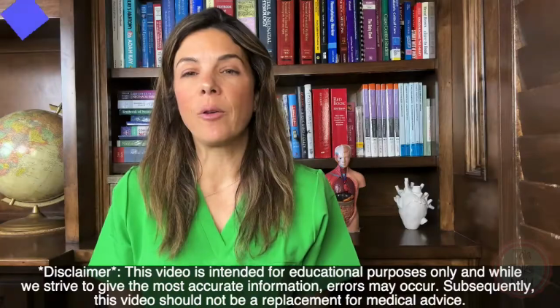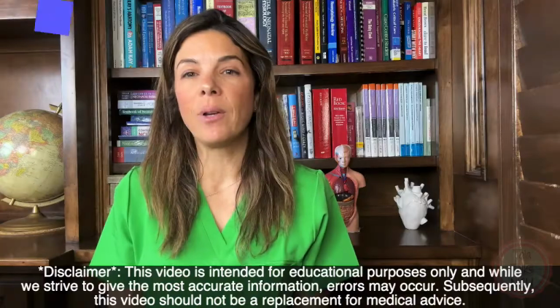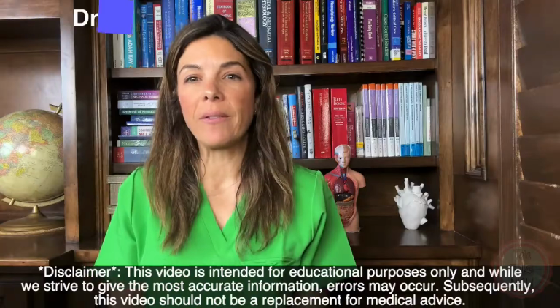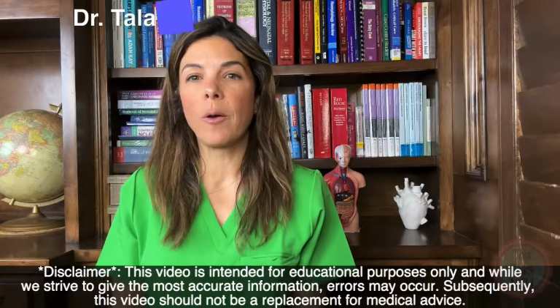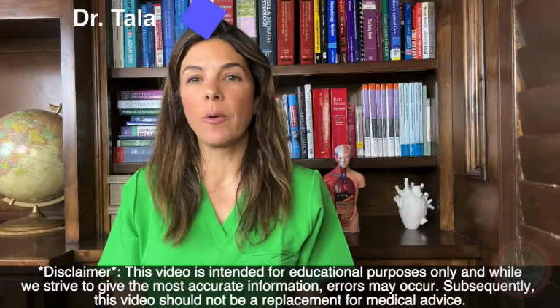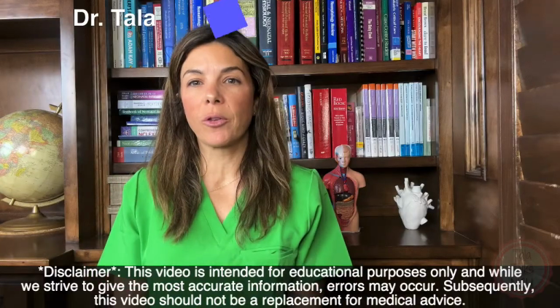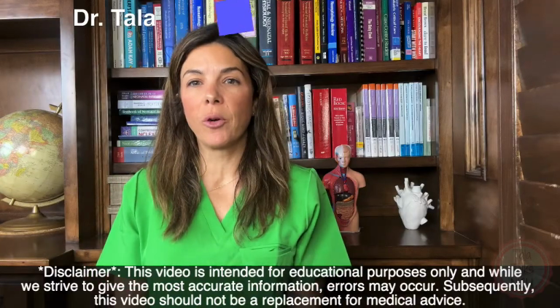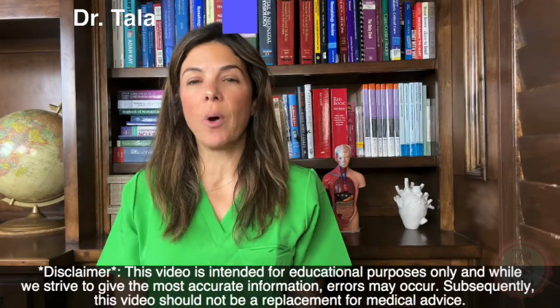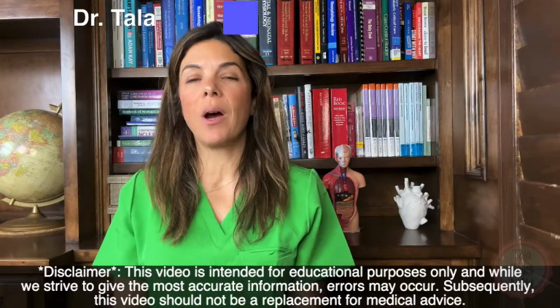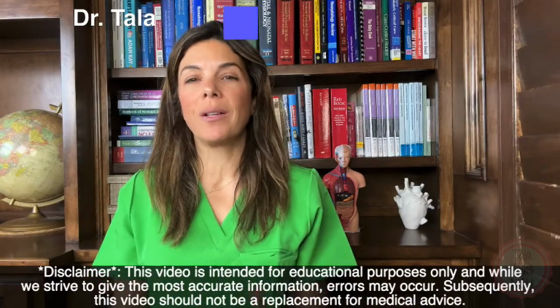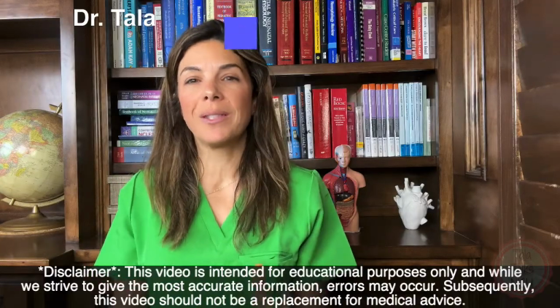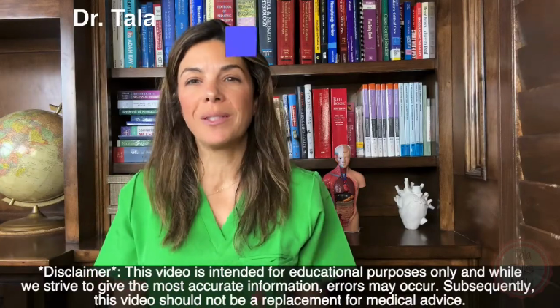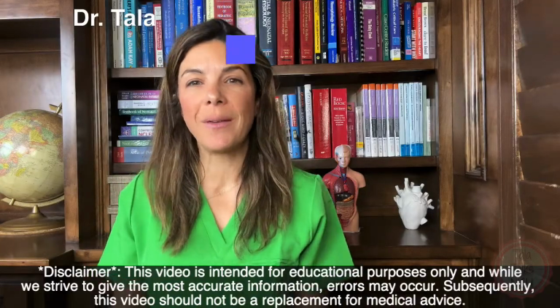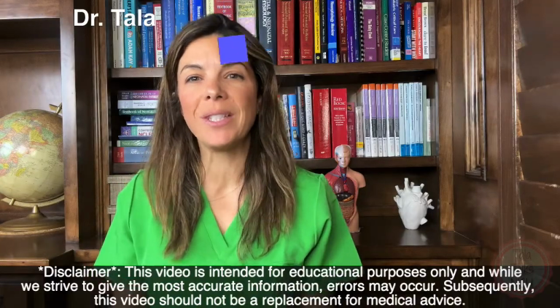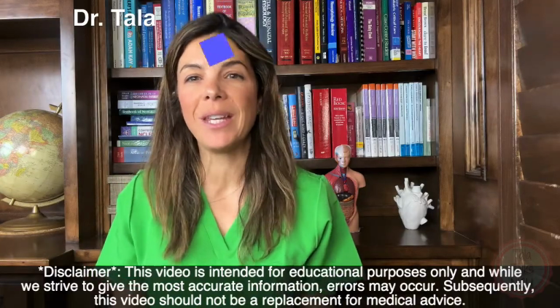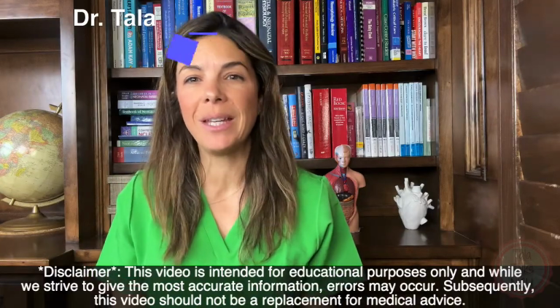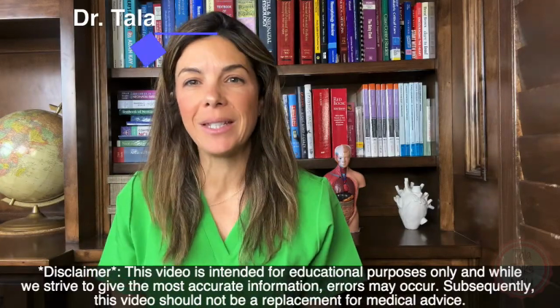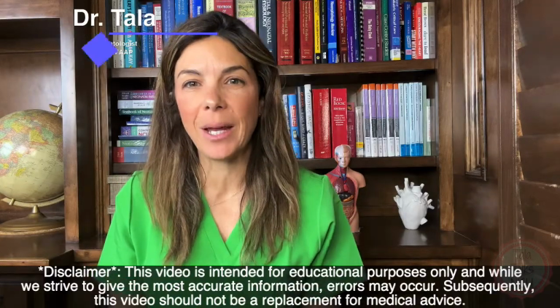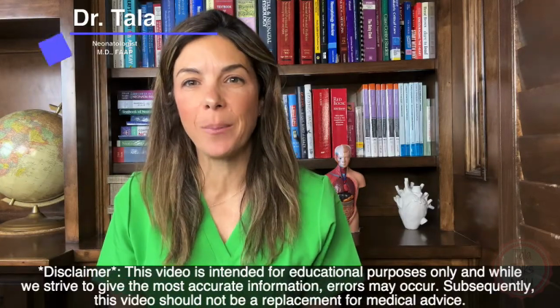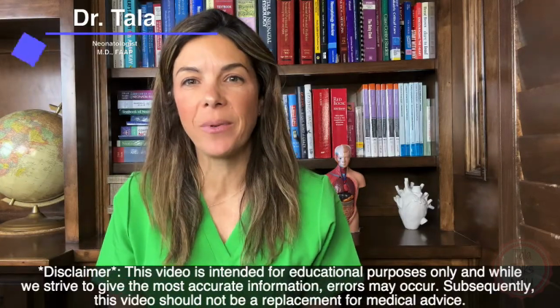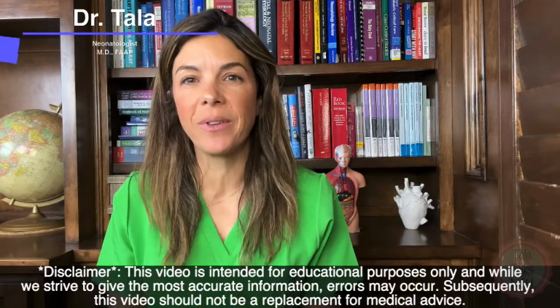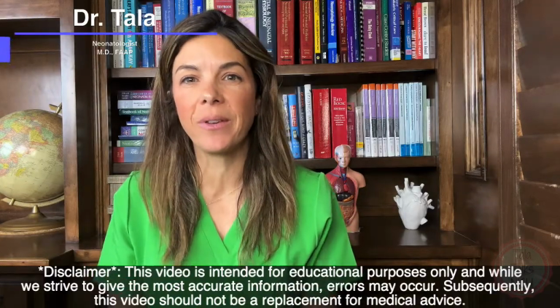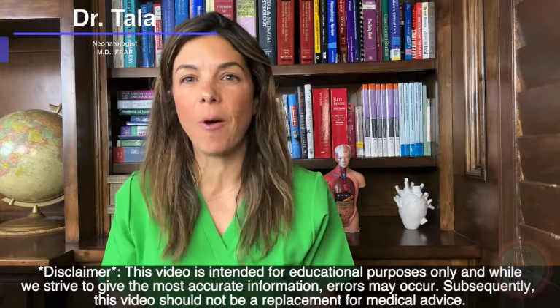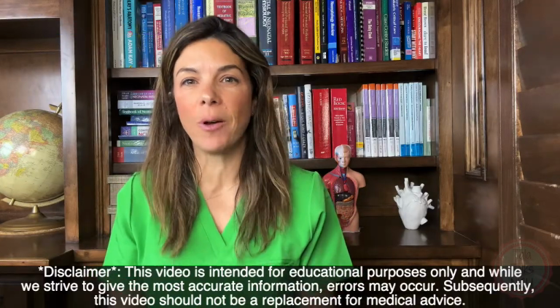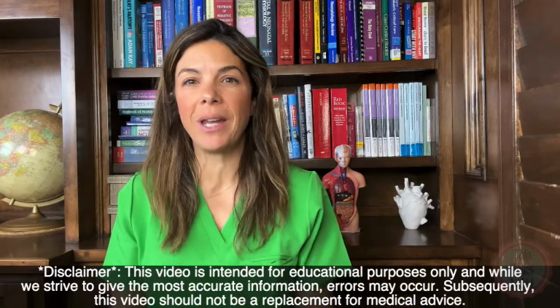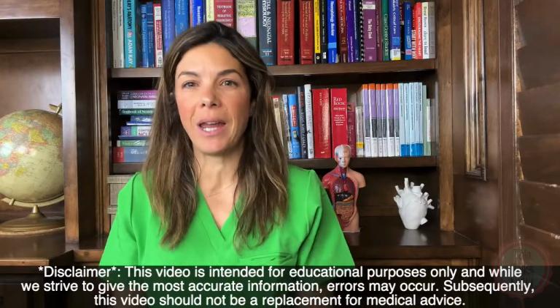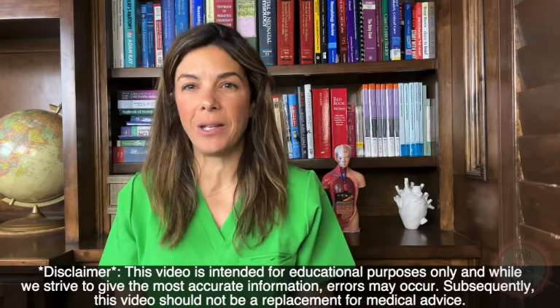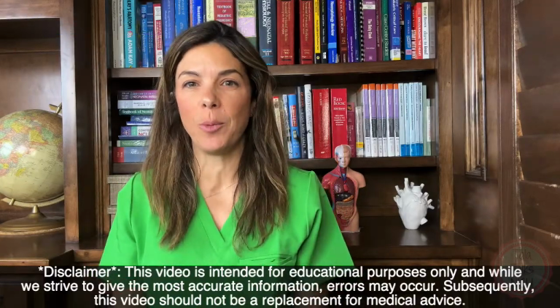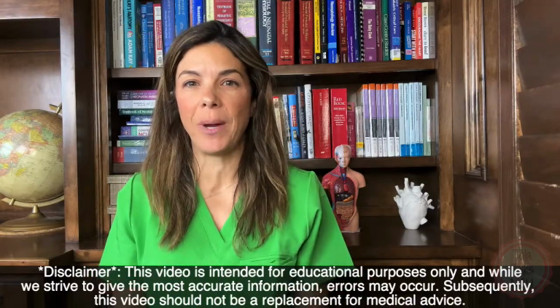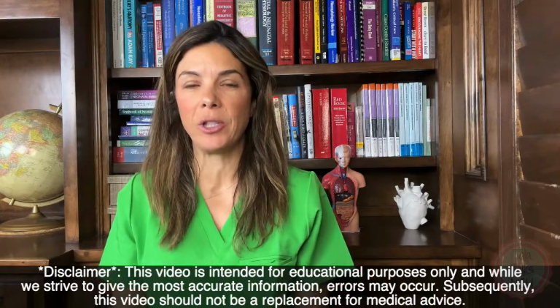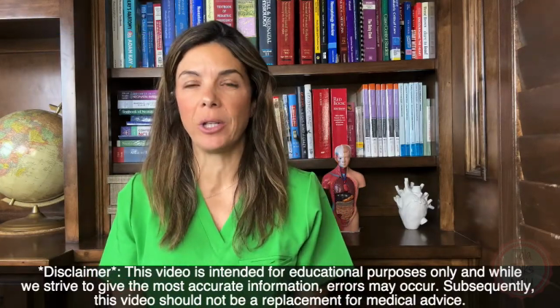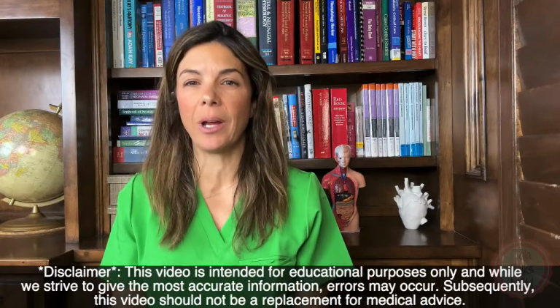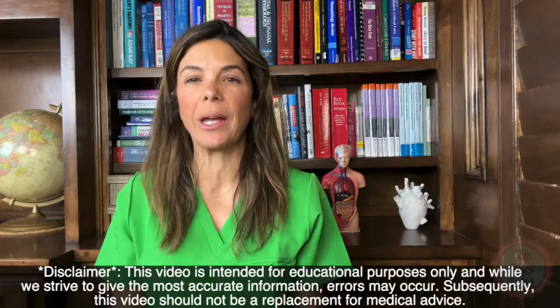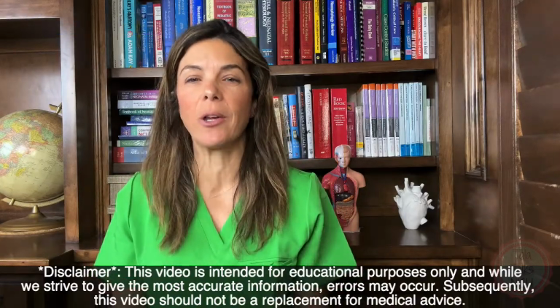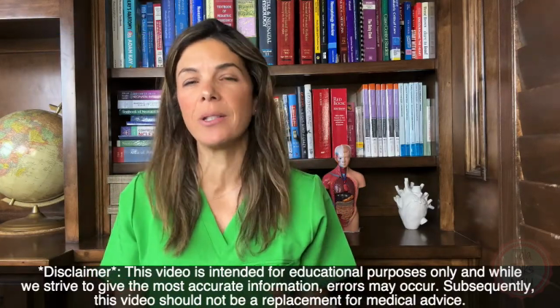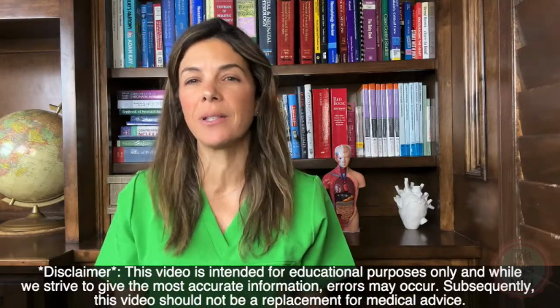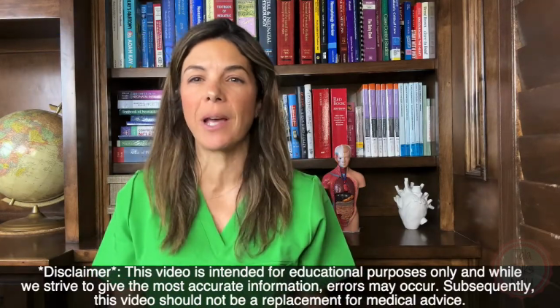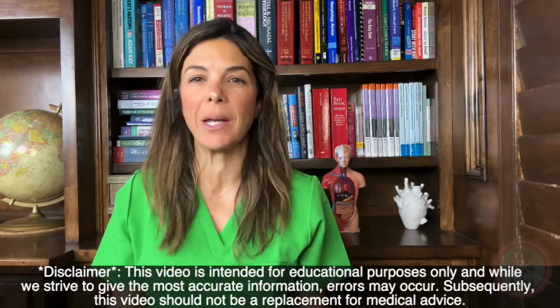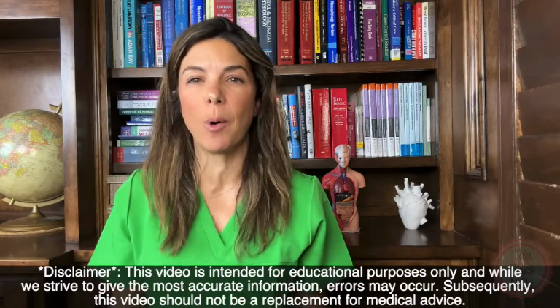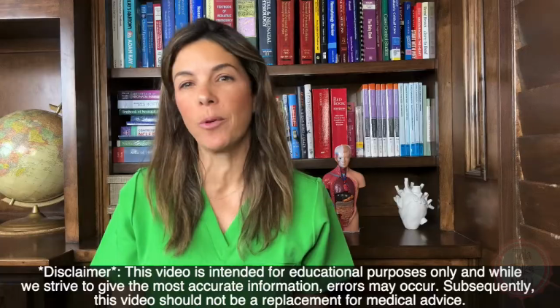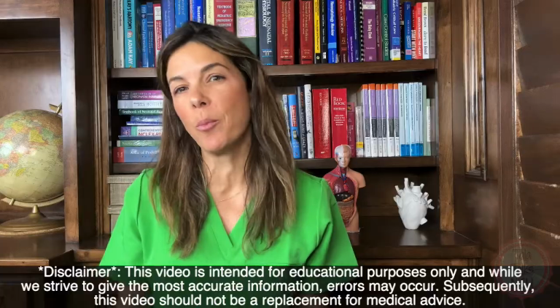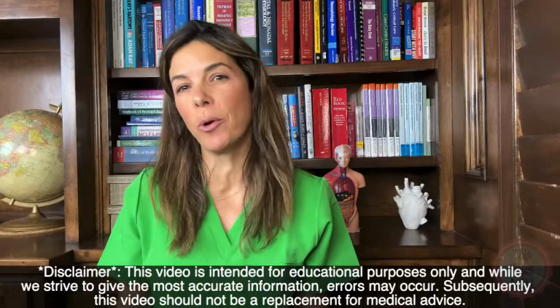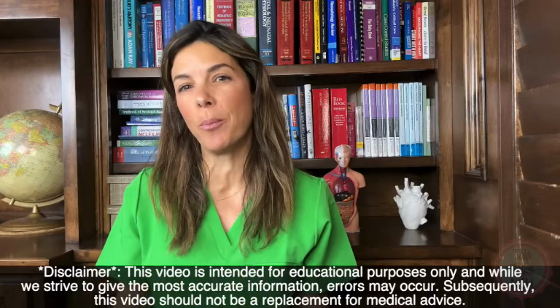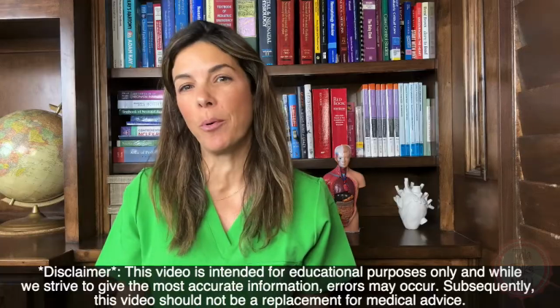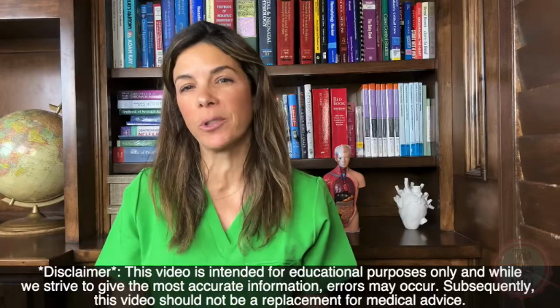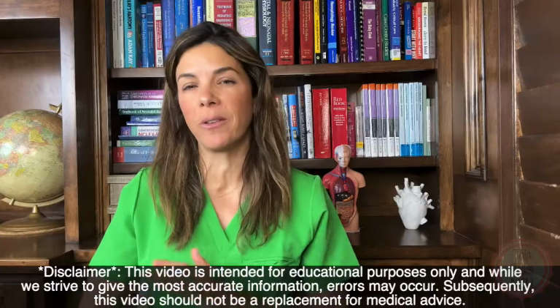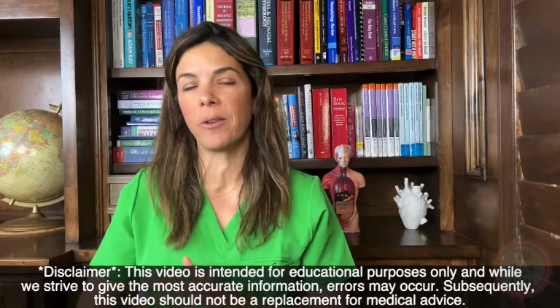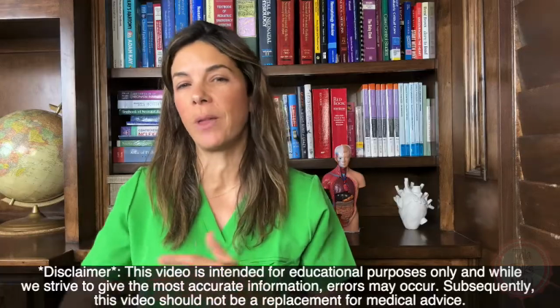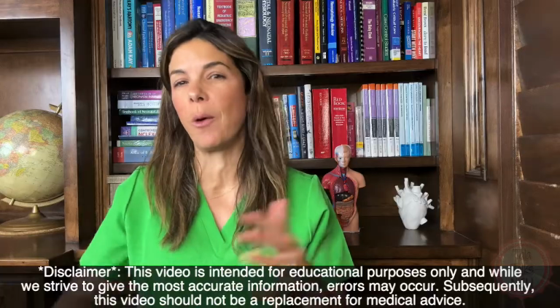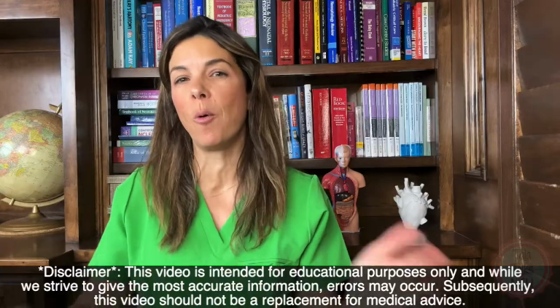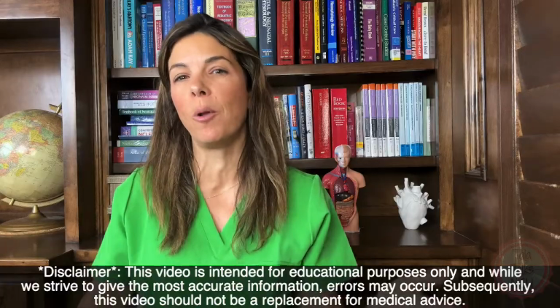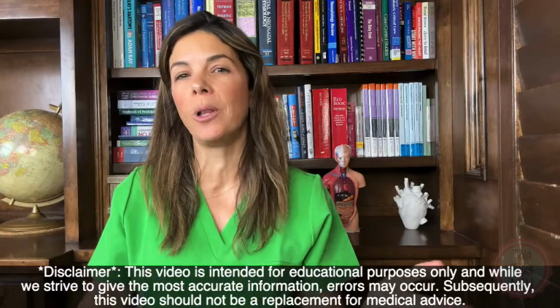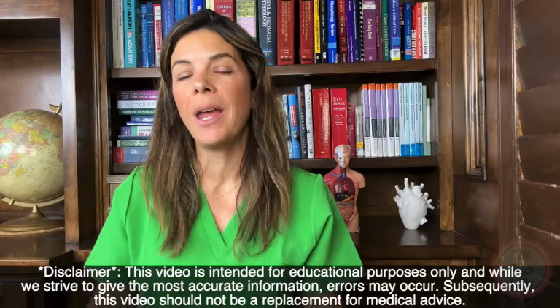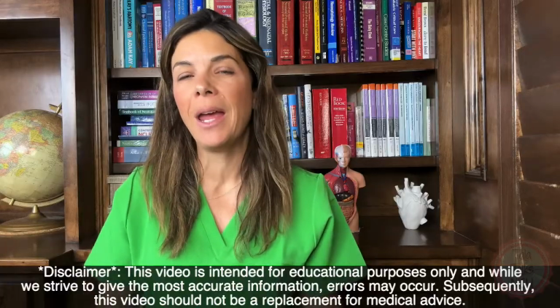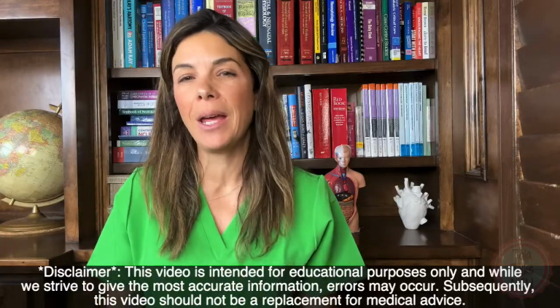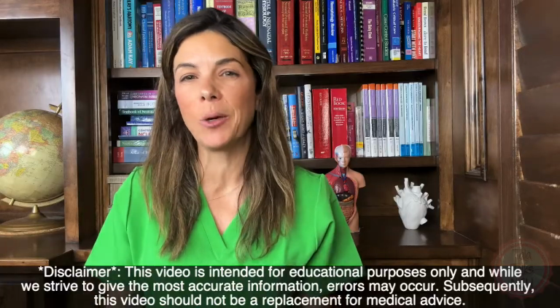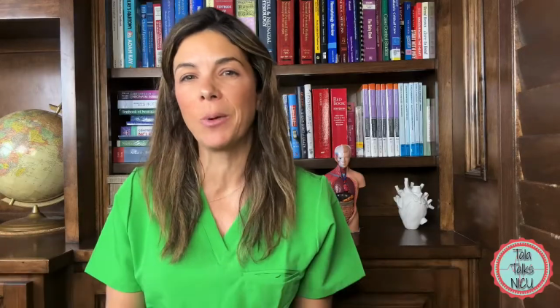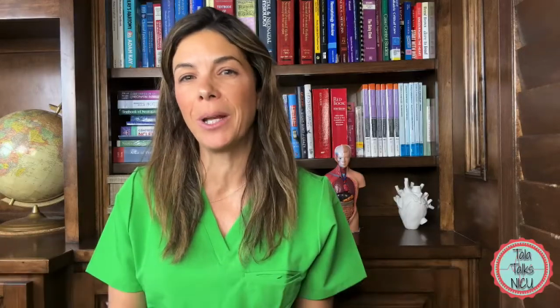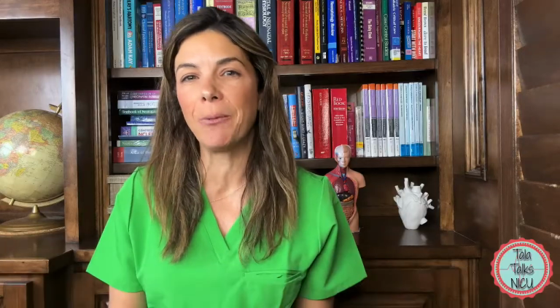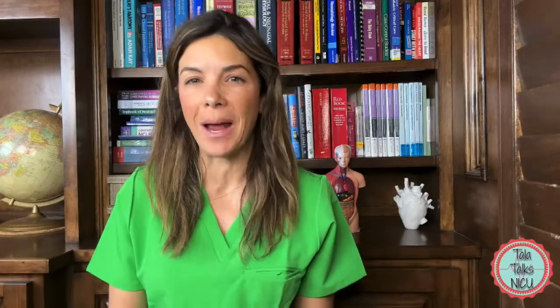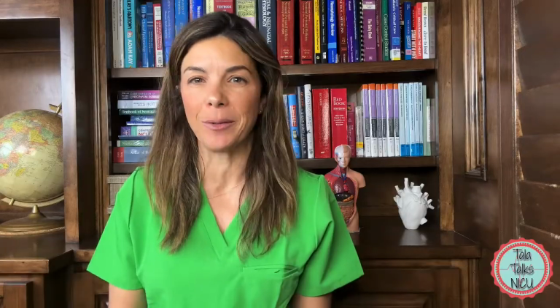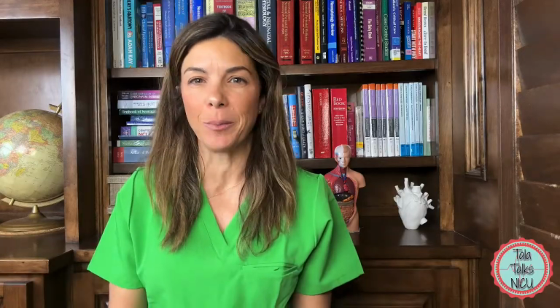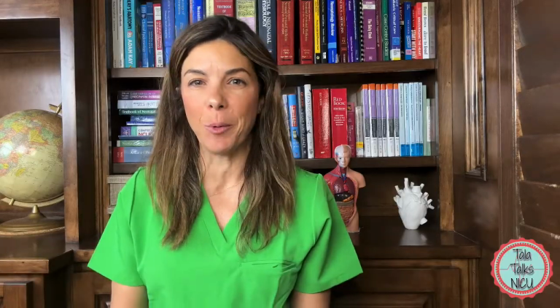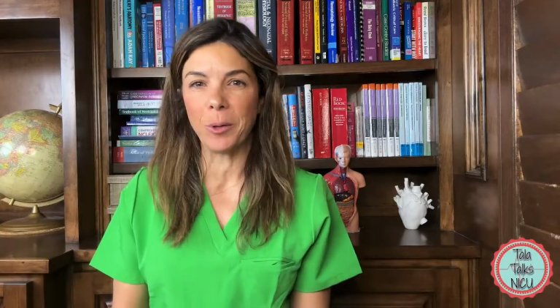Let's go through our 17 tips on intubation. I couldn't decide what was more important, so they're all in a really random order.